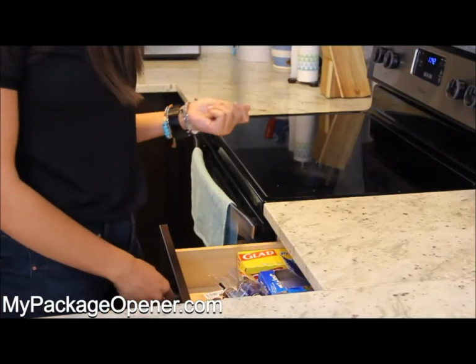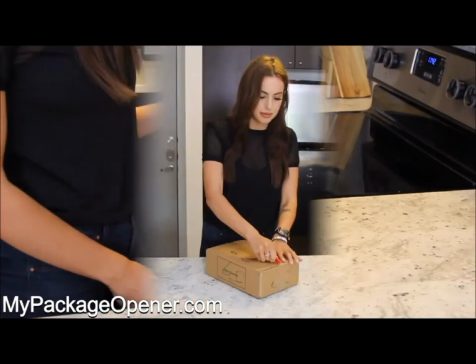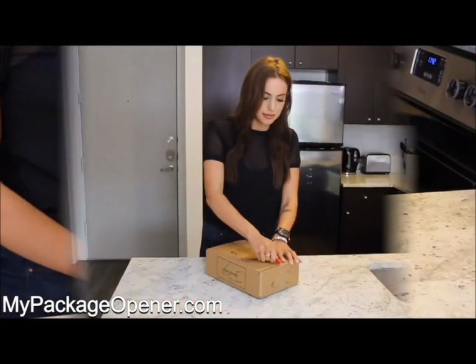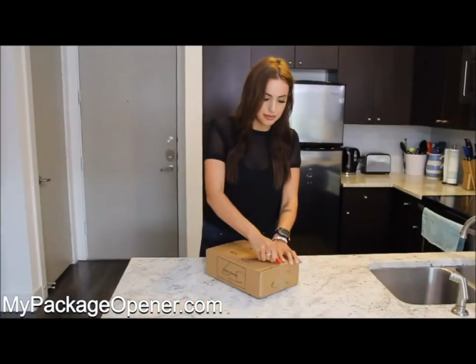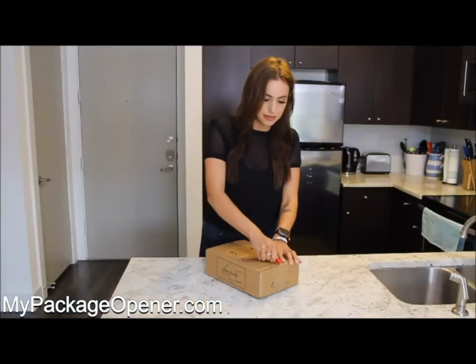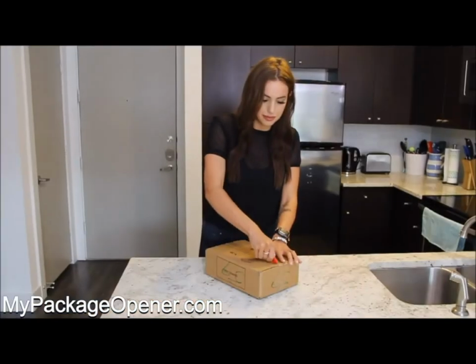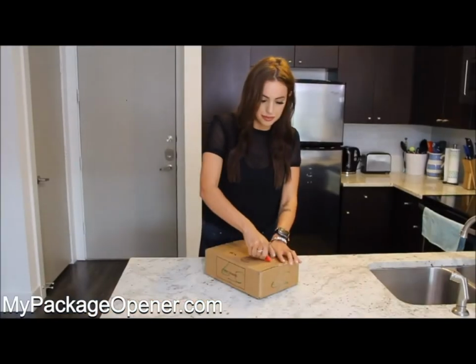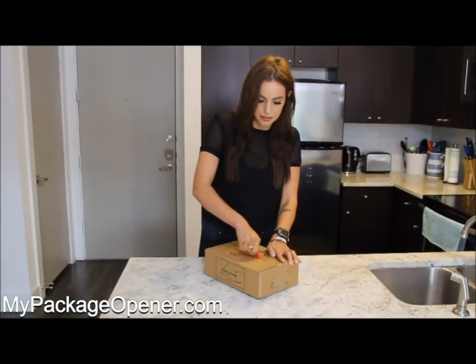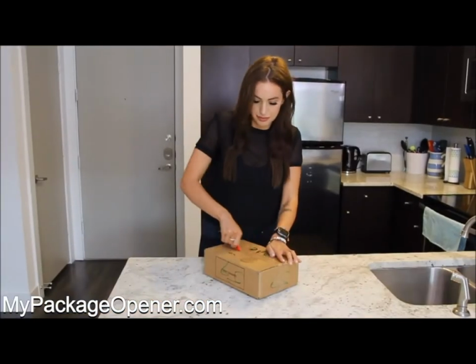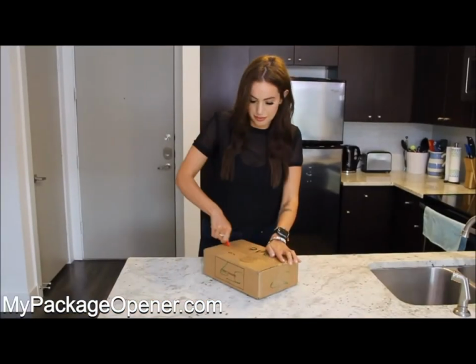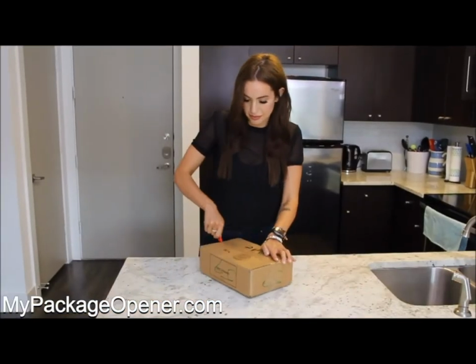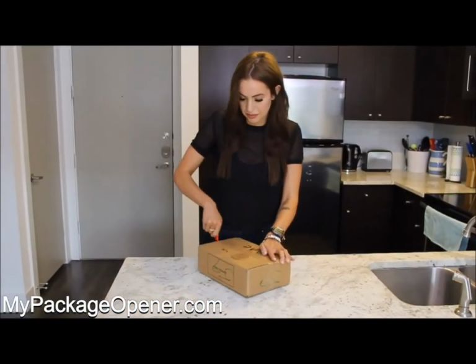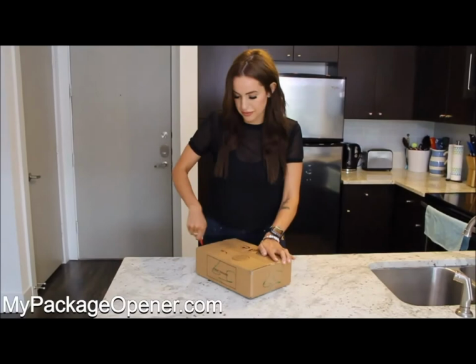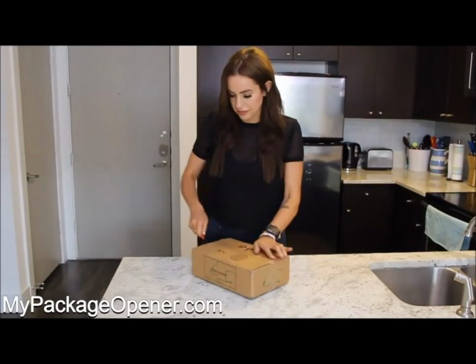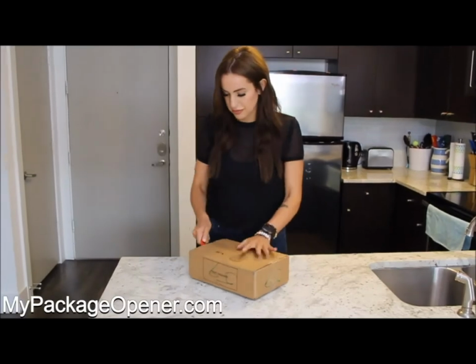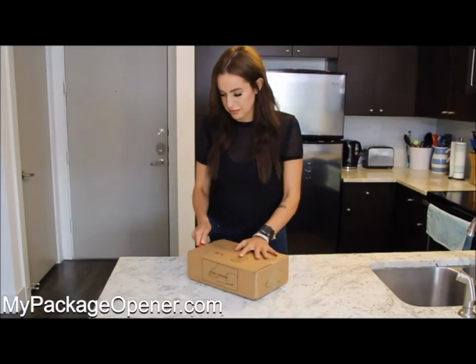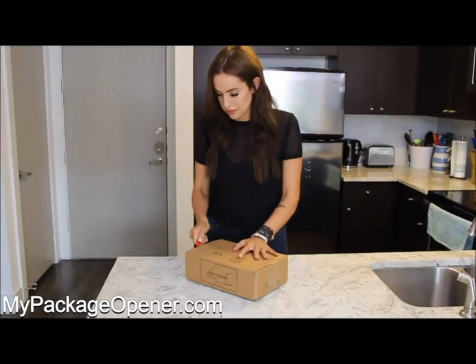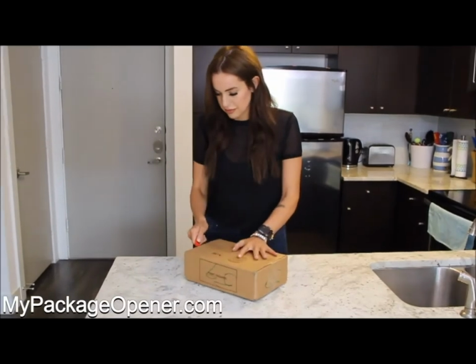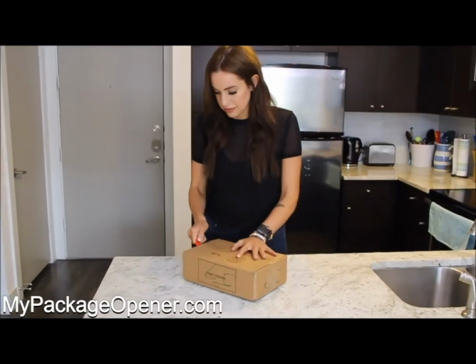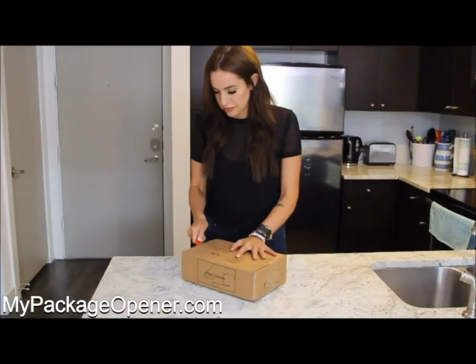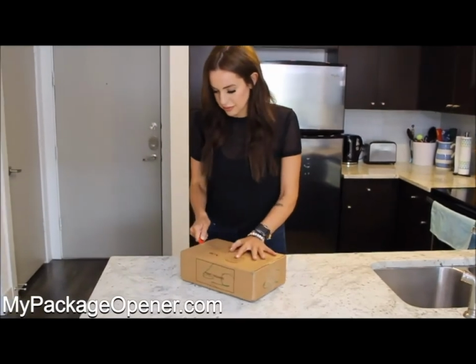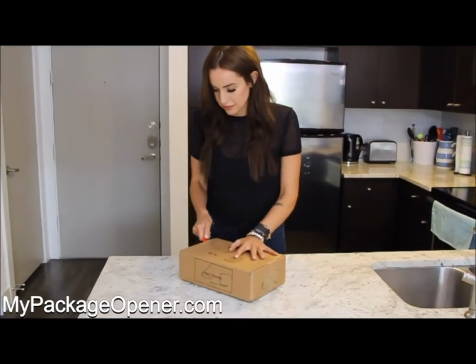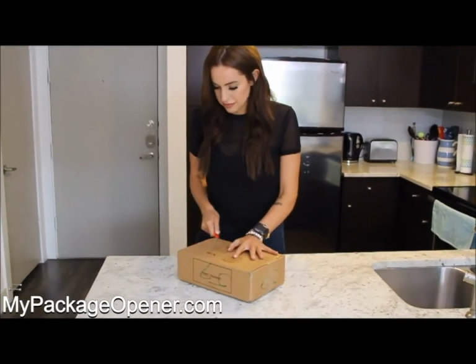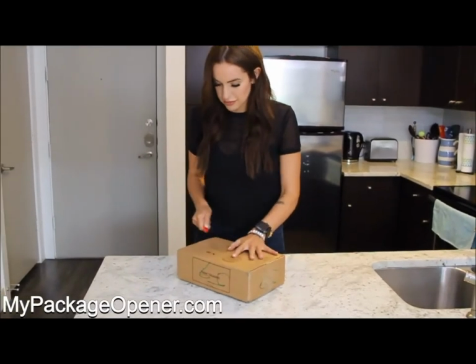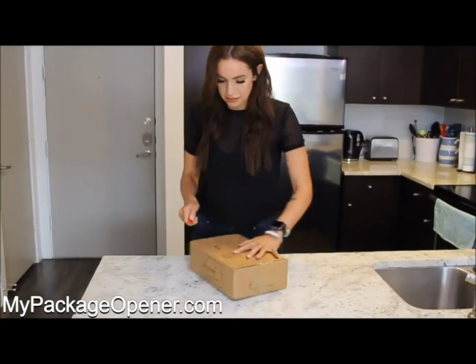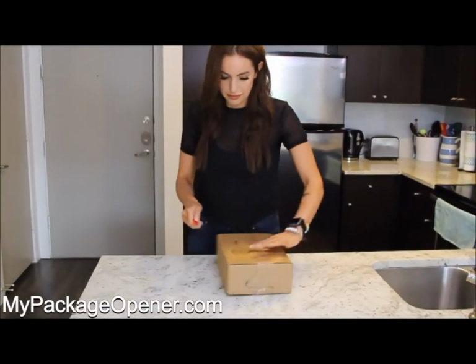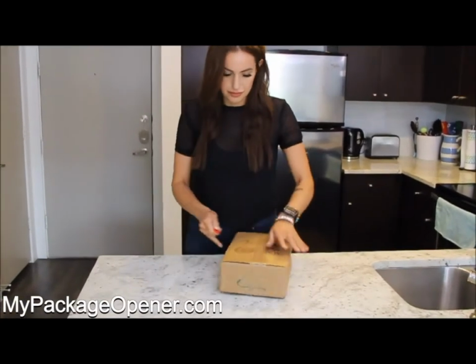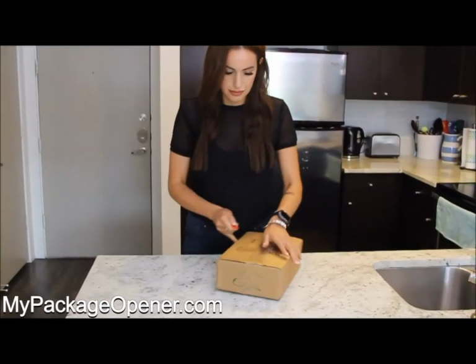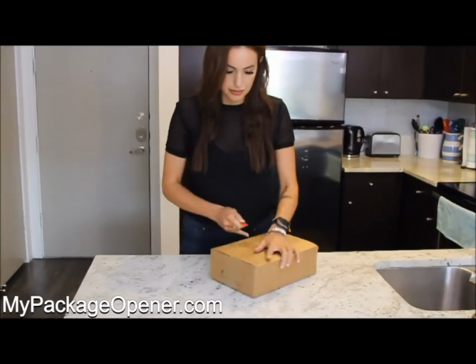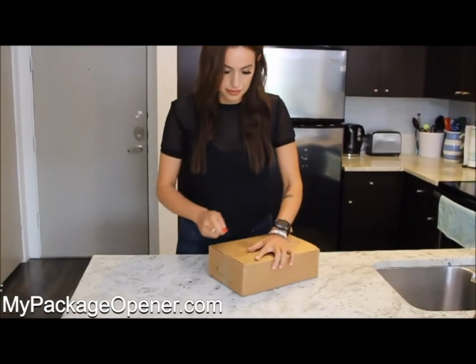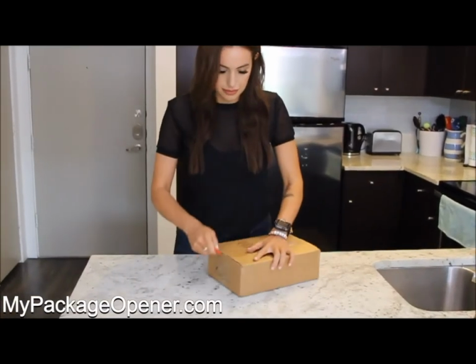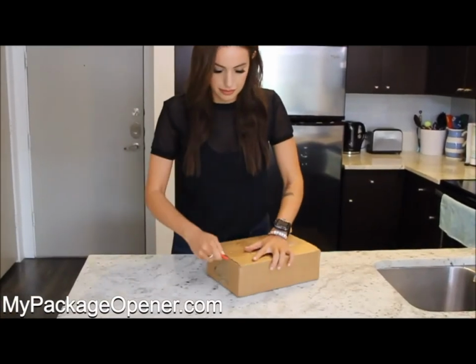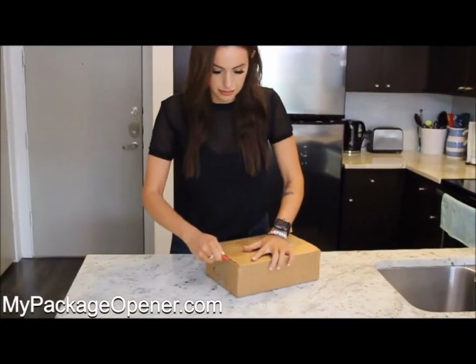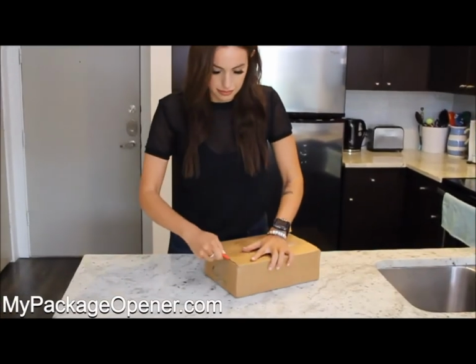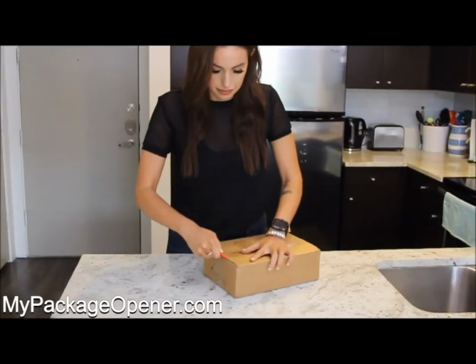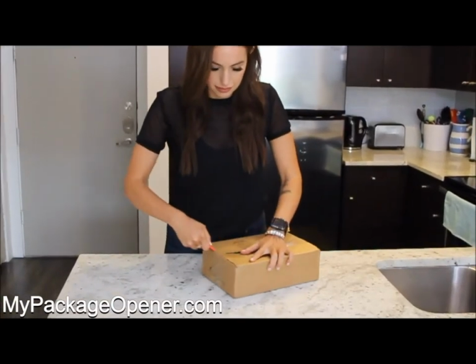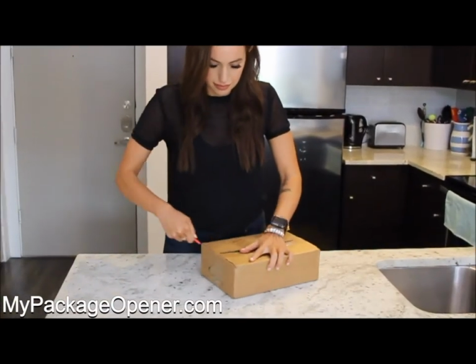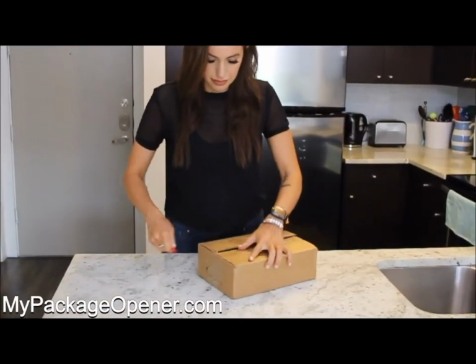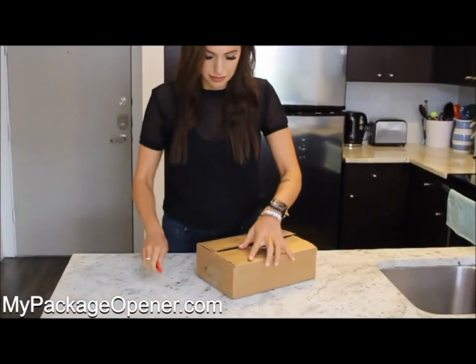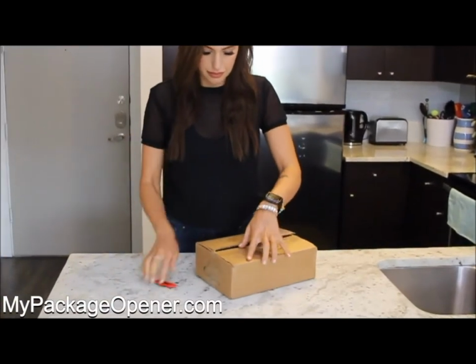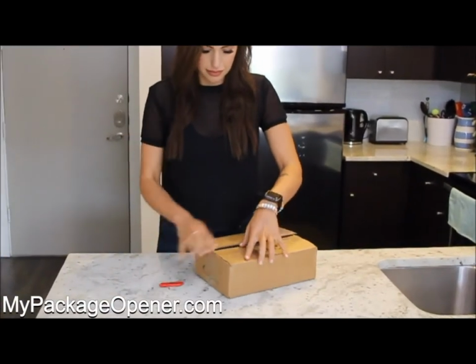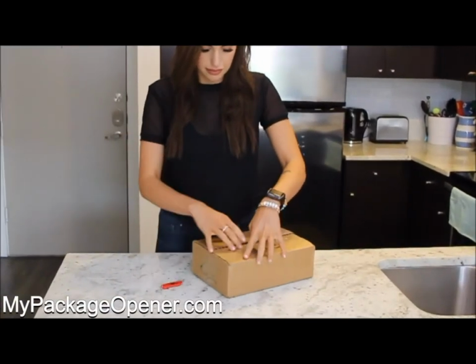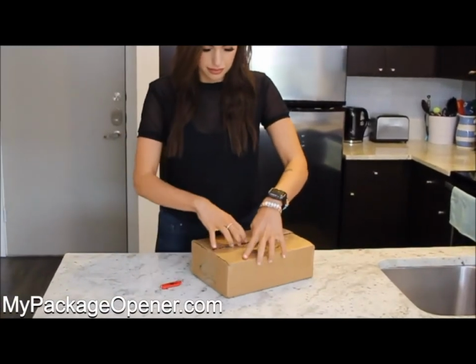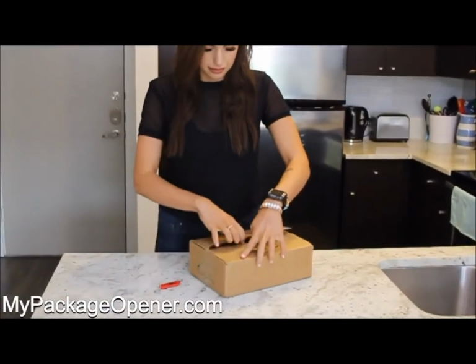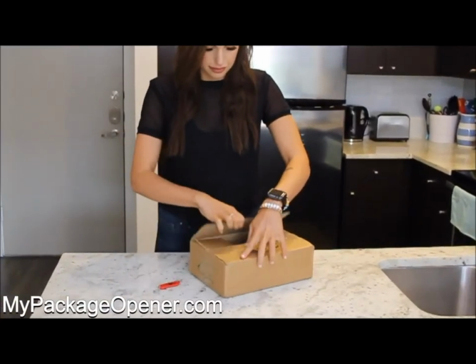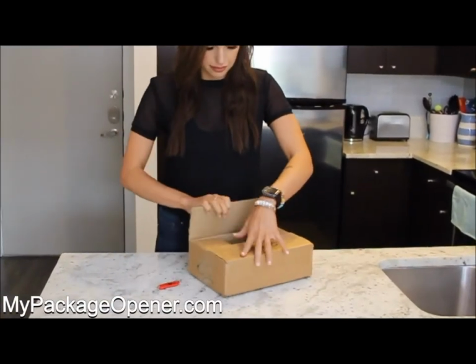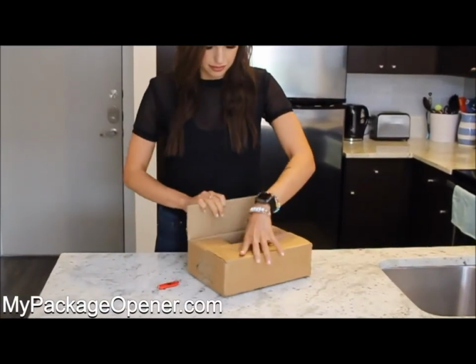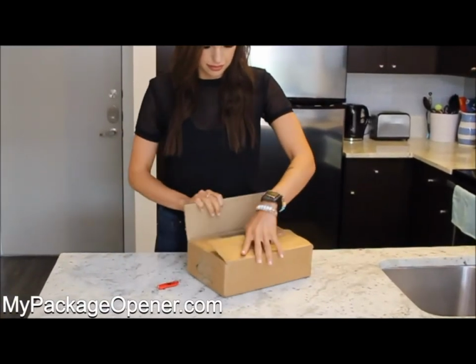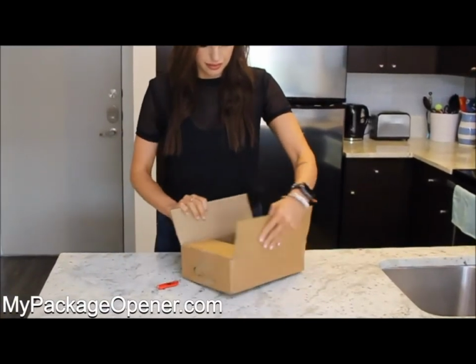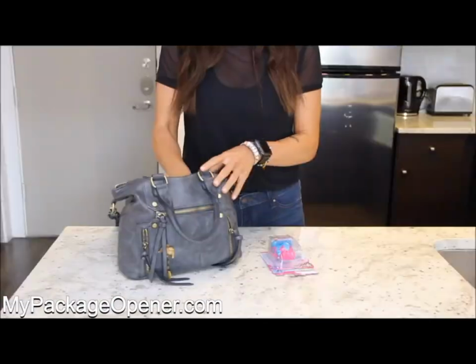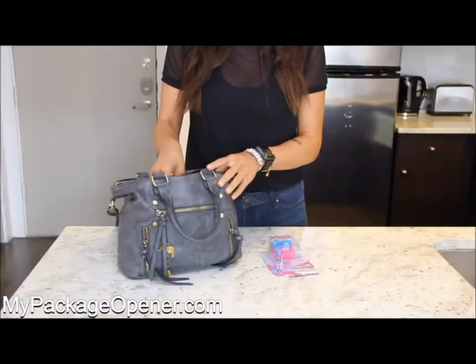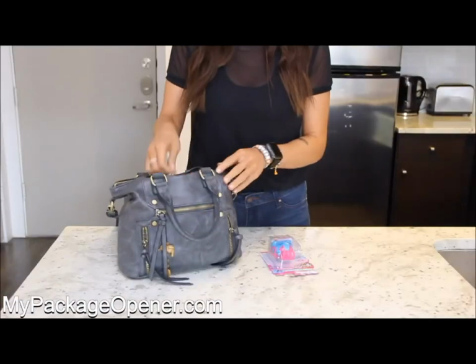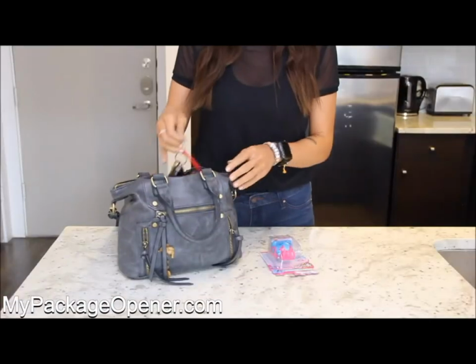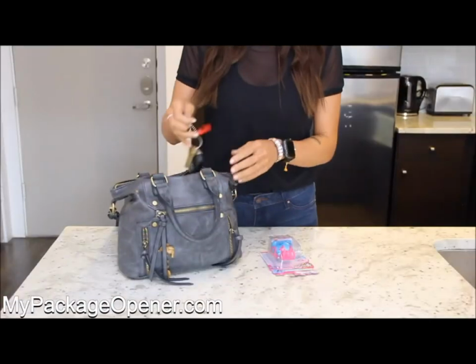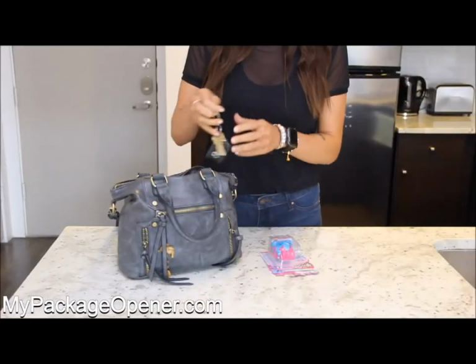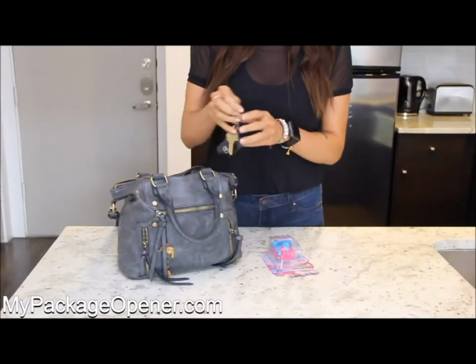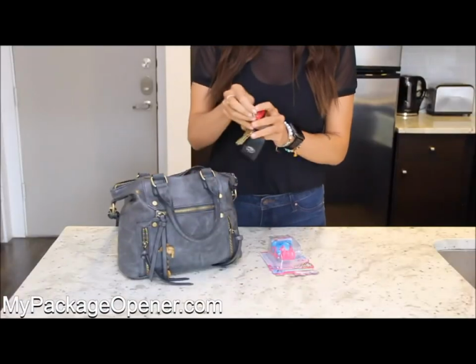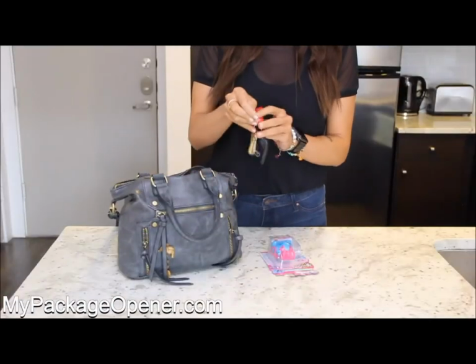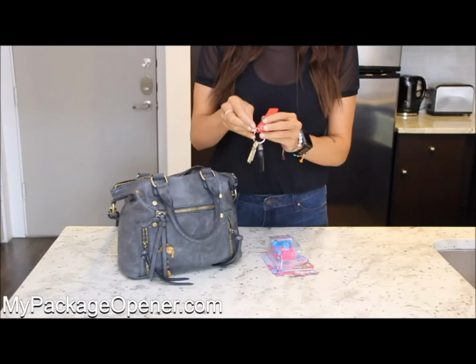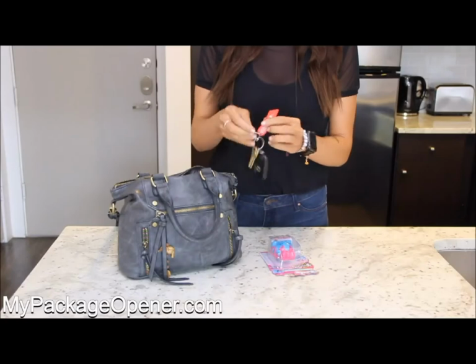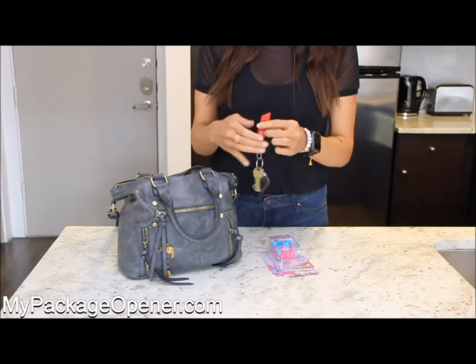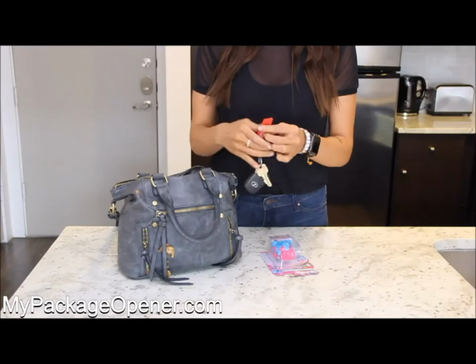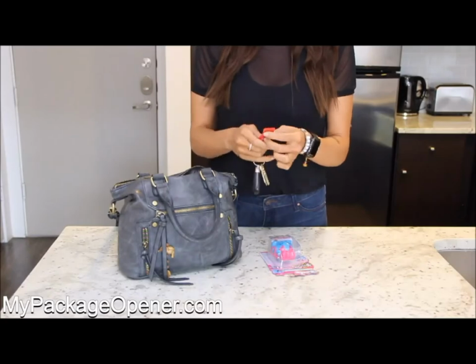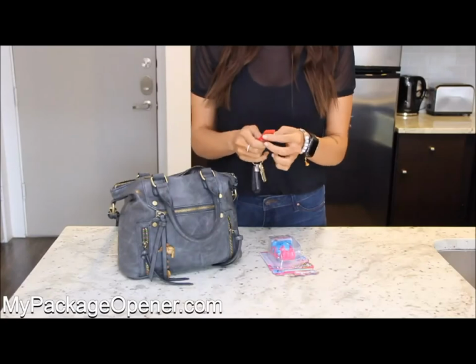The new fast, safe, and convenient way to open all packages. Never damage your goods again. And it's always with you.